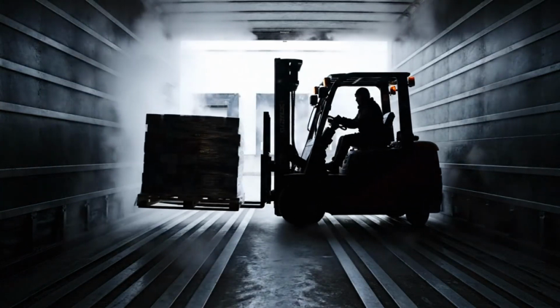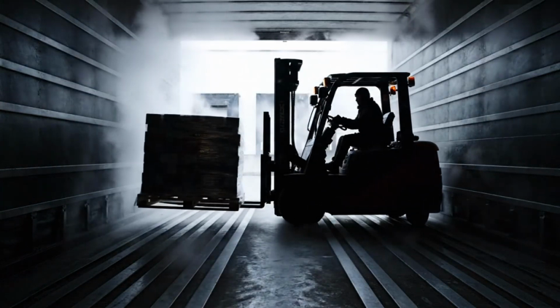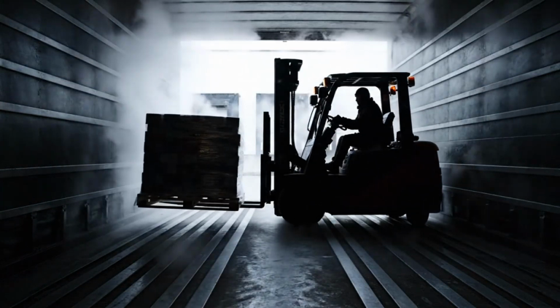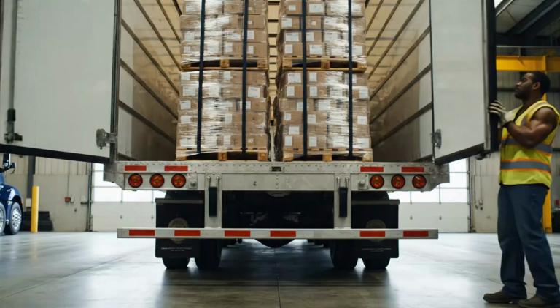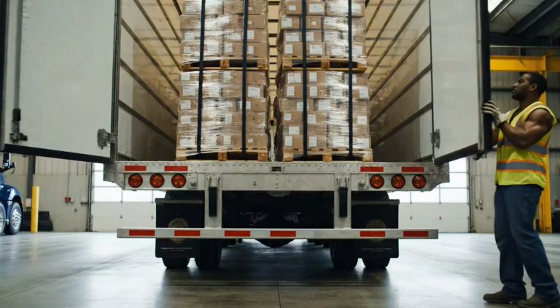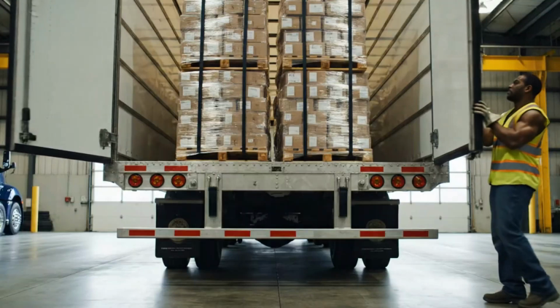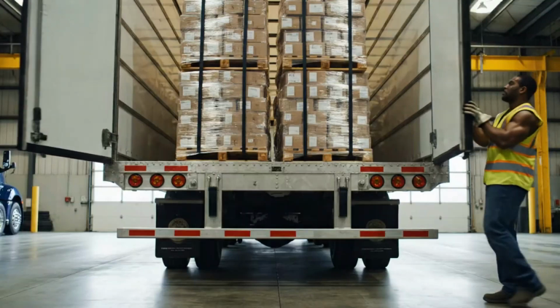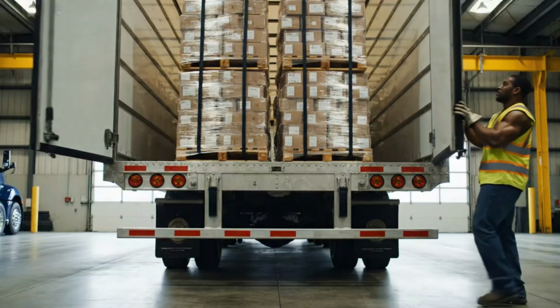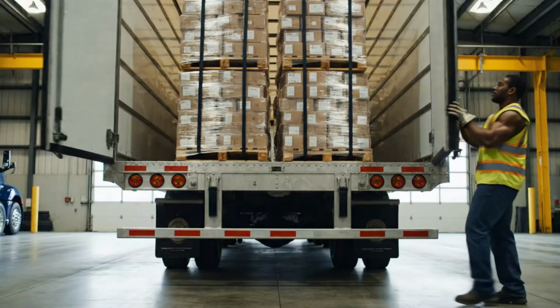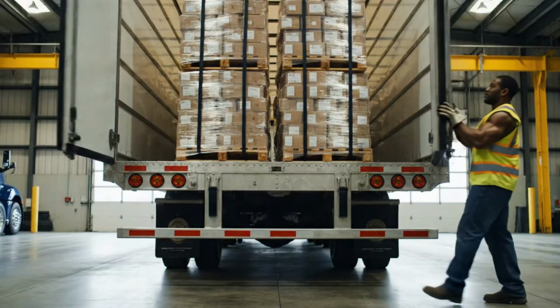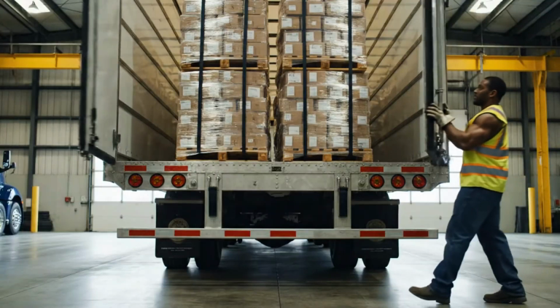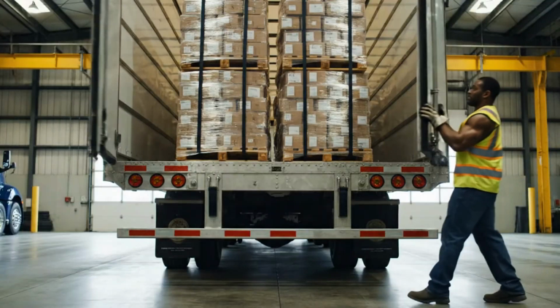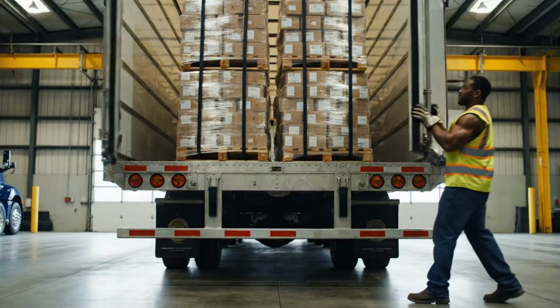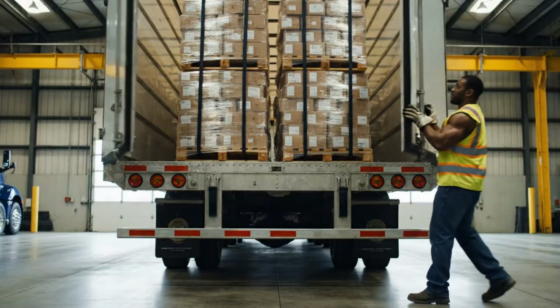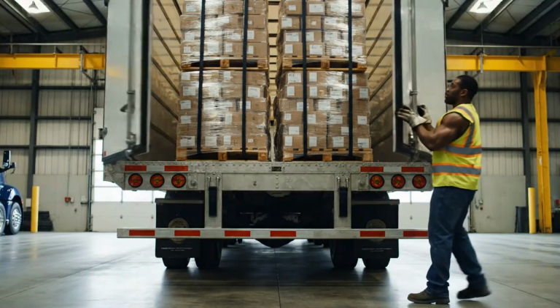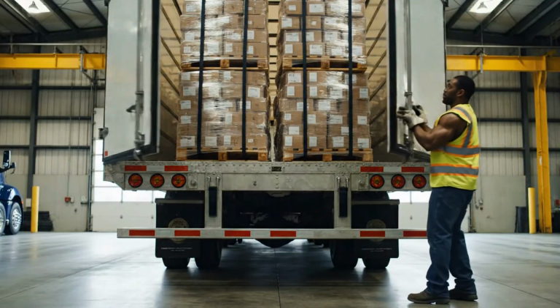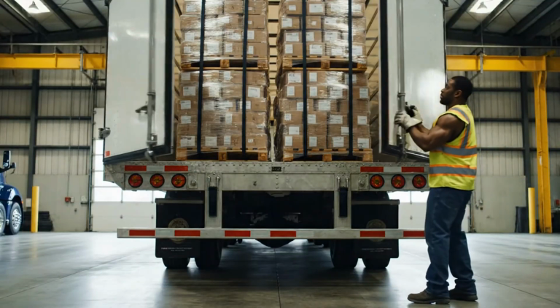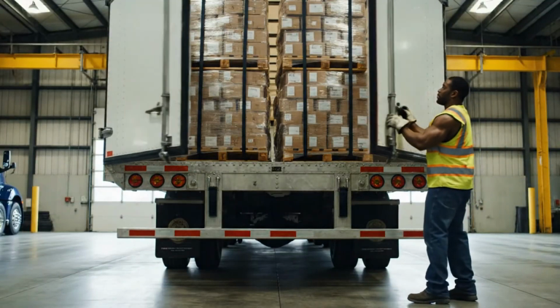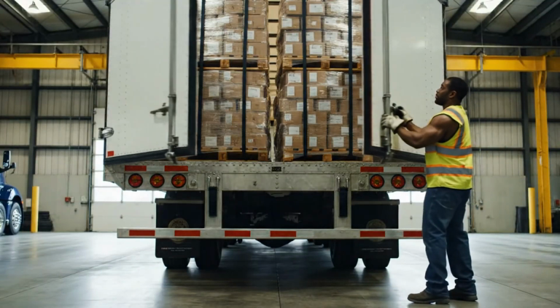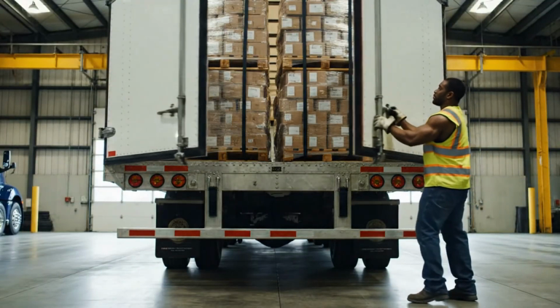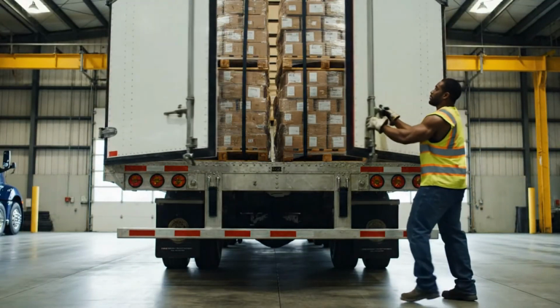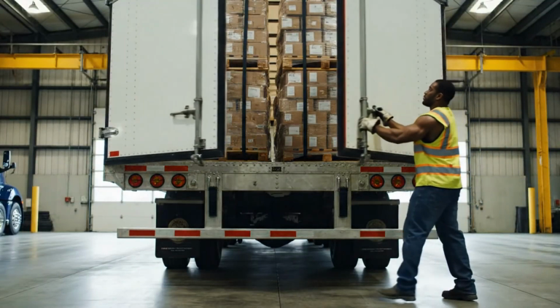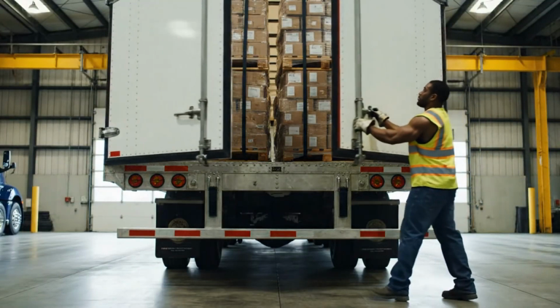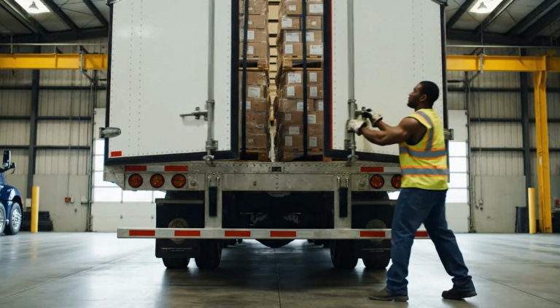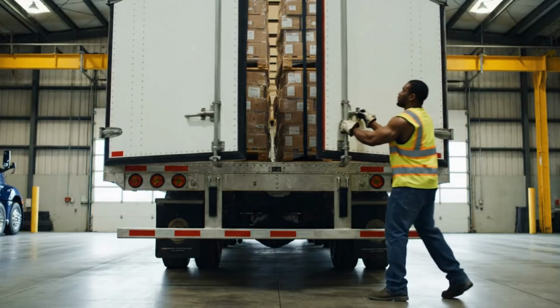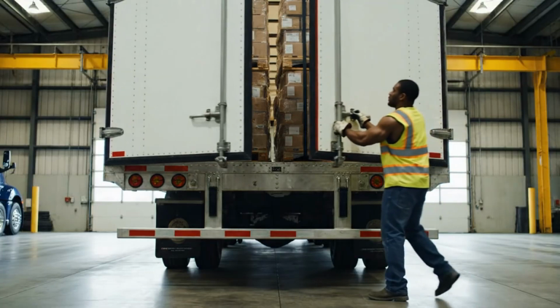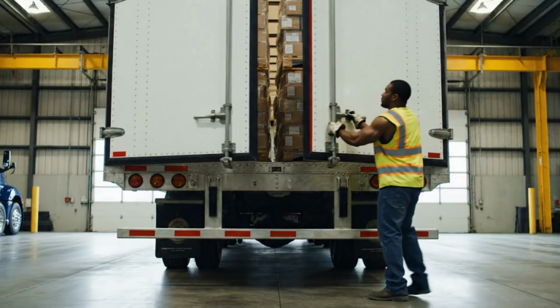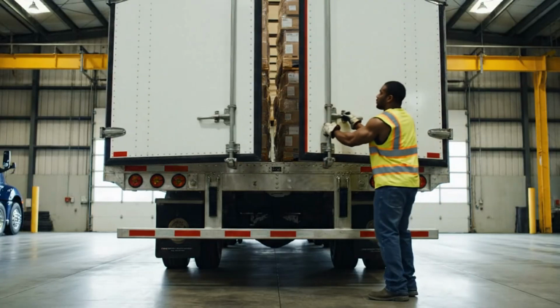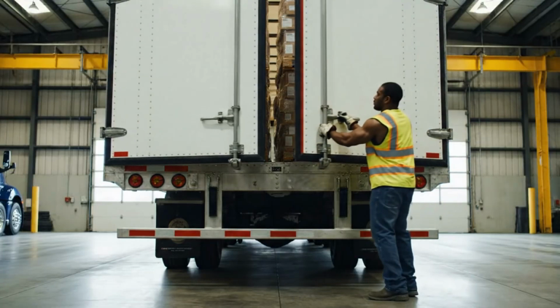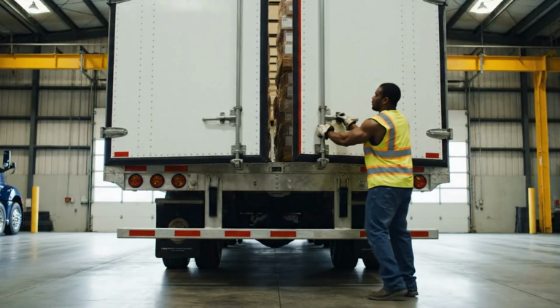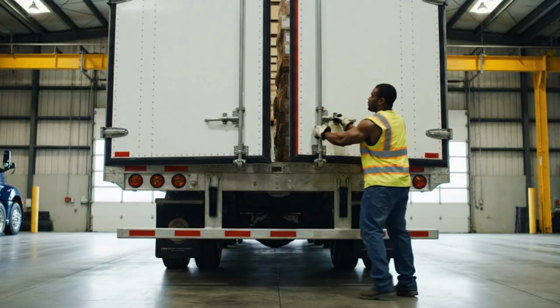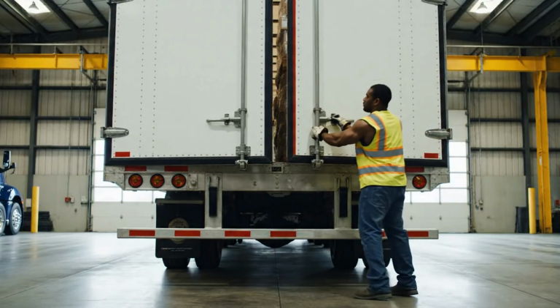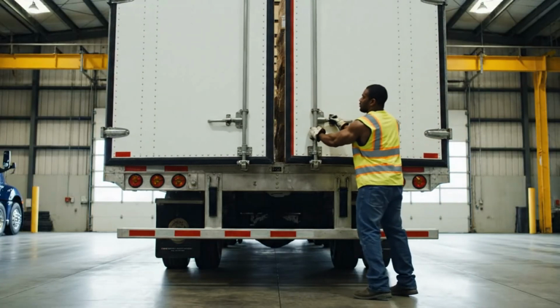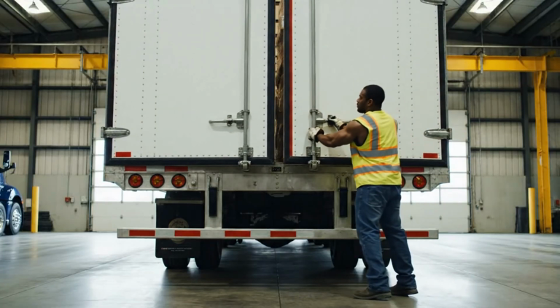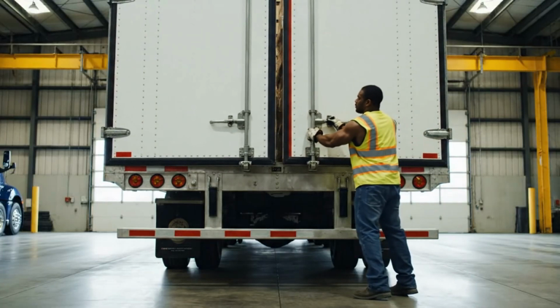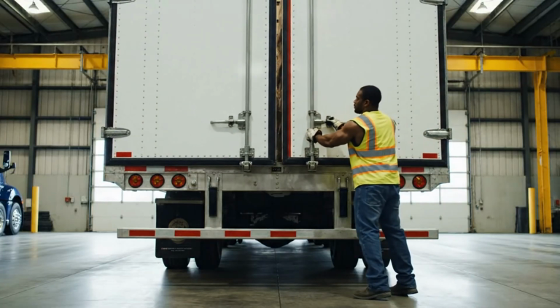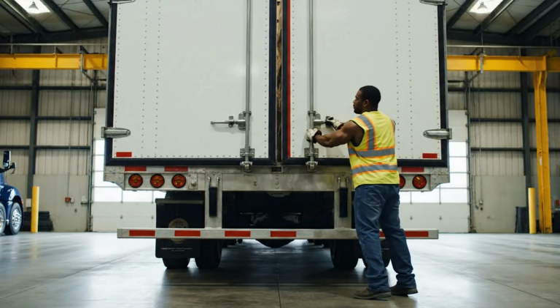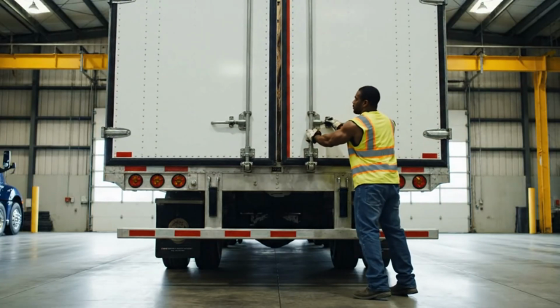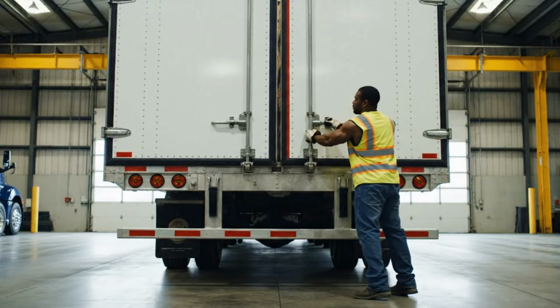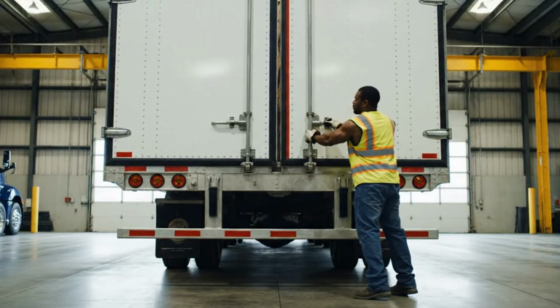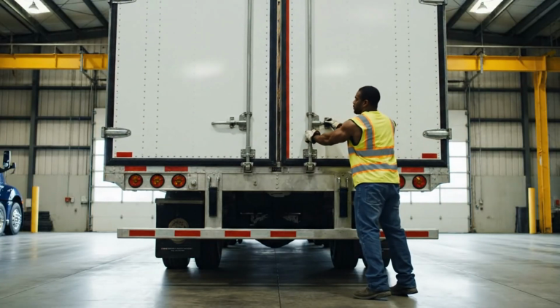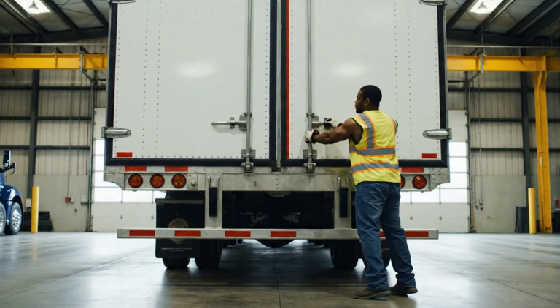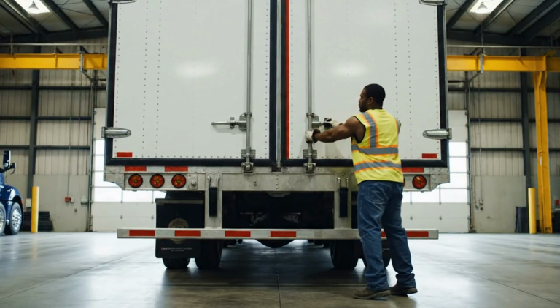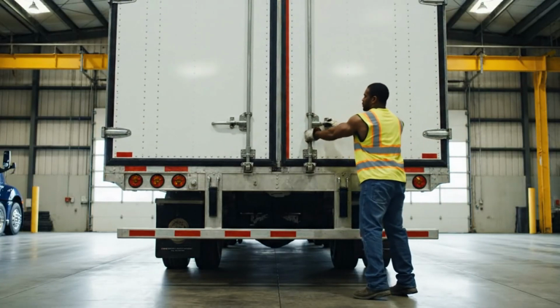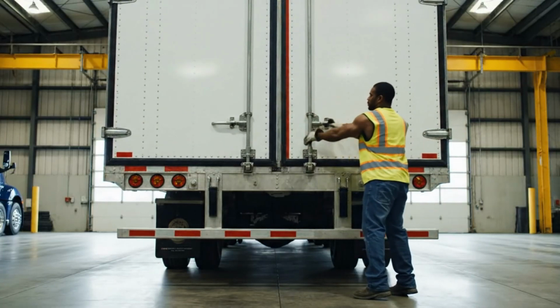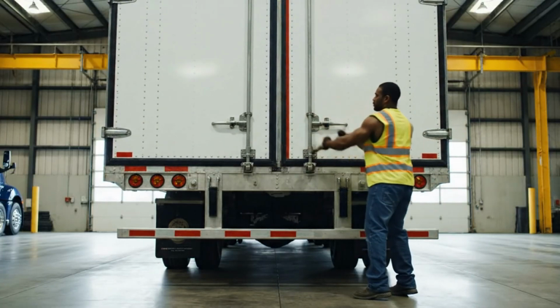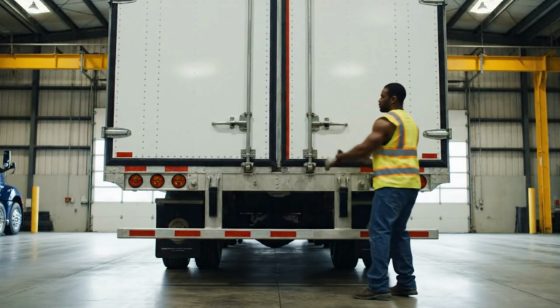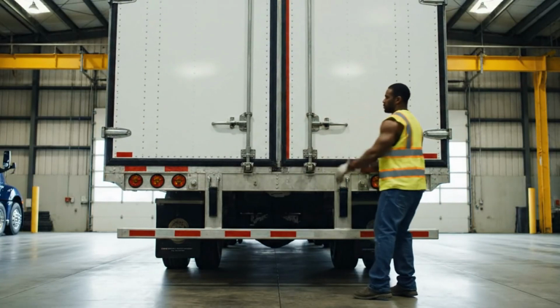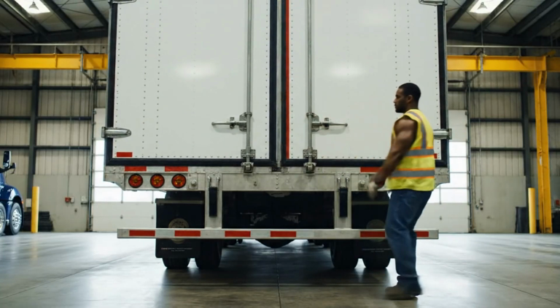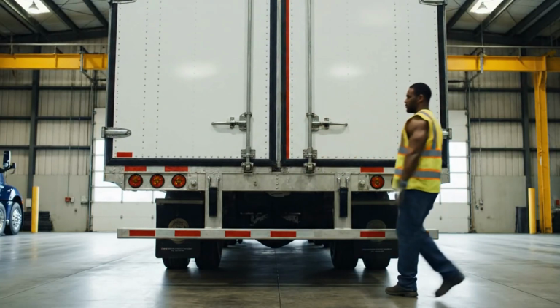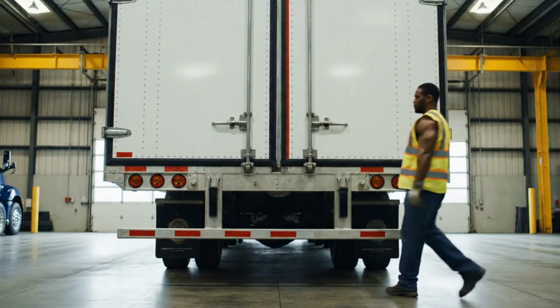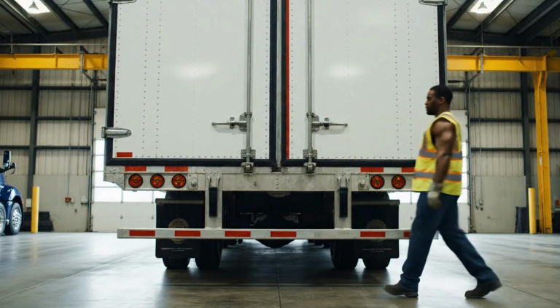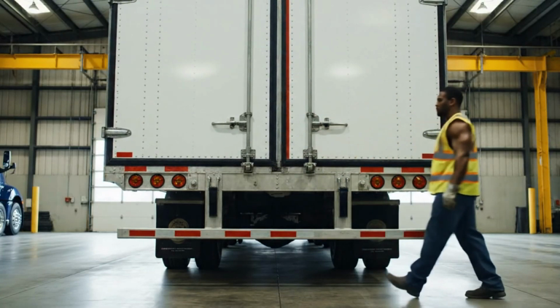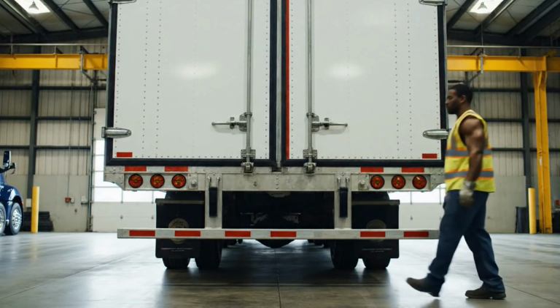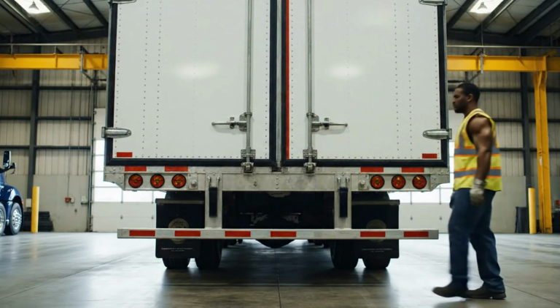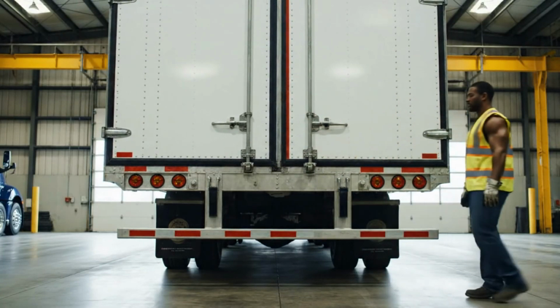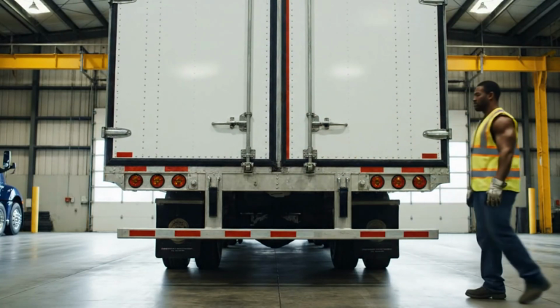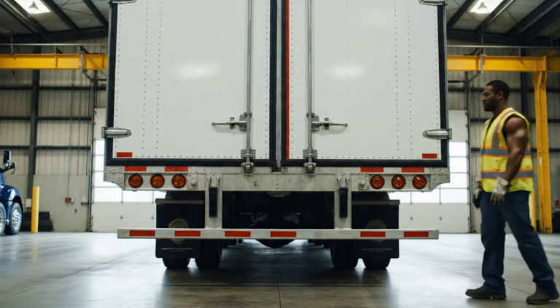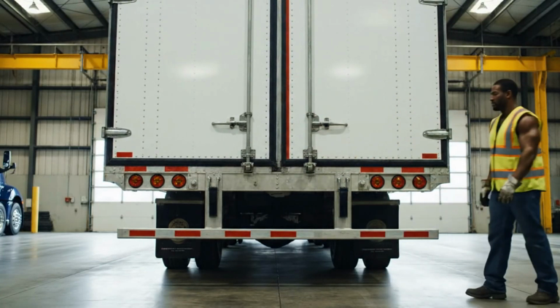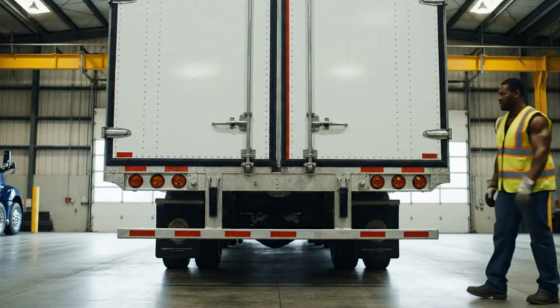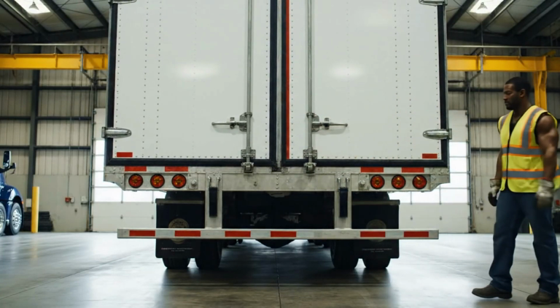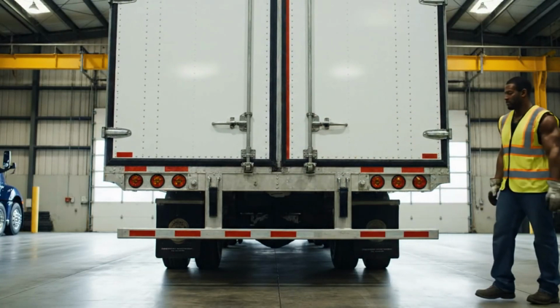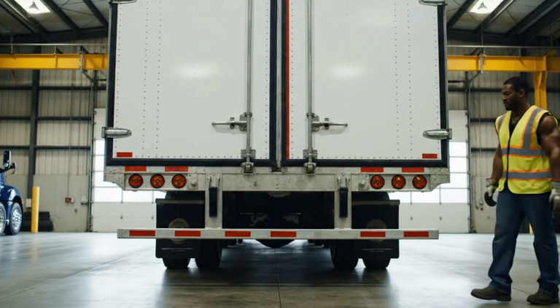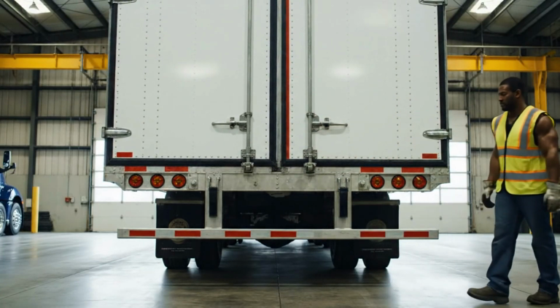The driver closes the heavy doors with a solid thud. He locks the bars. The cargo is now sealed and safe.